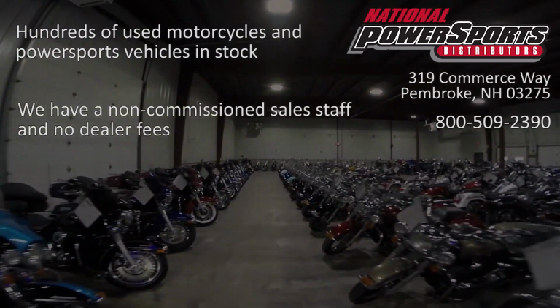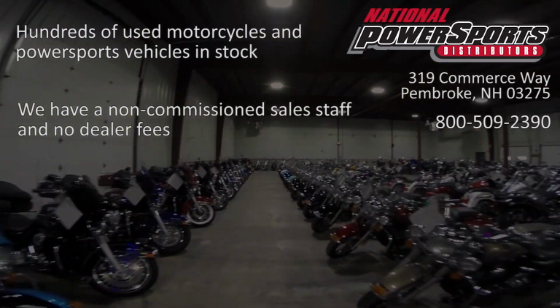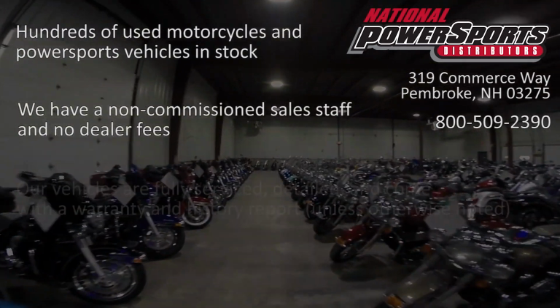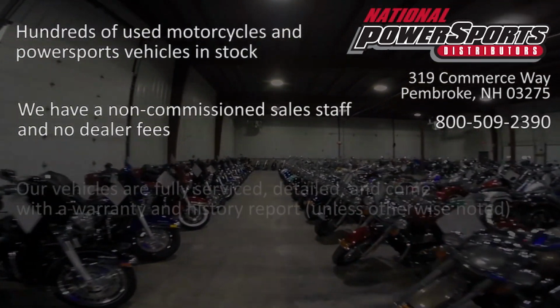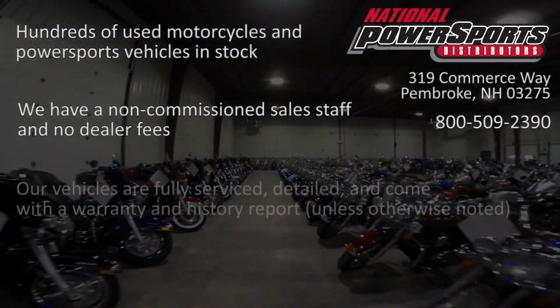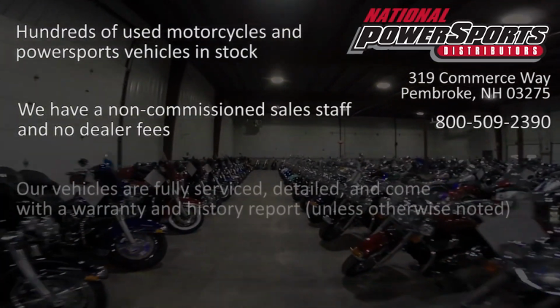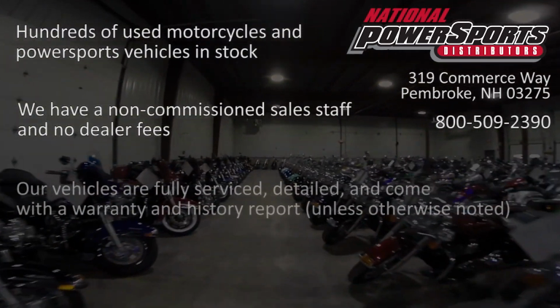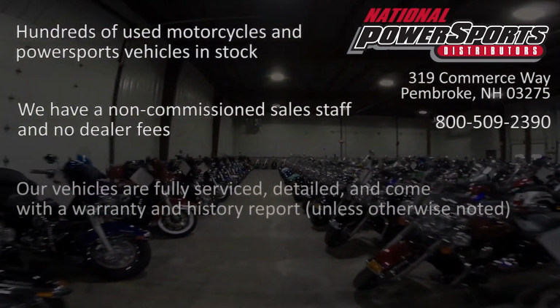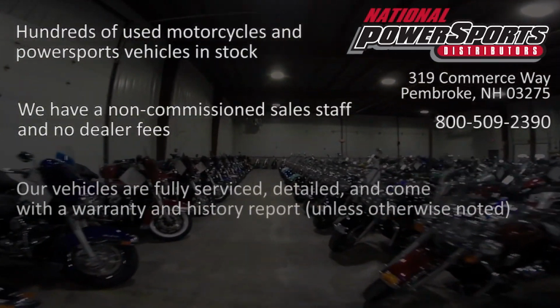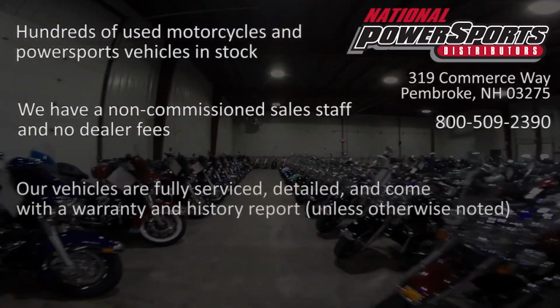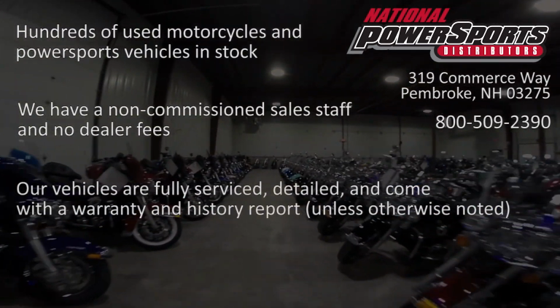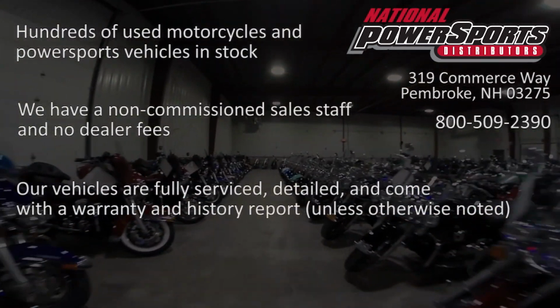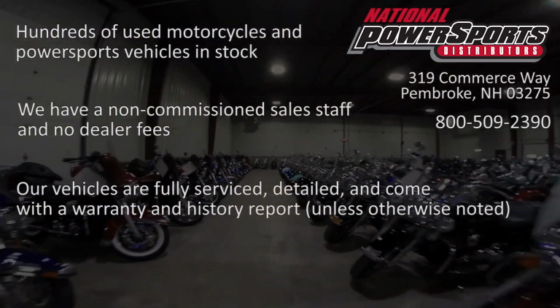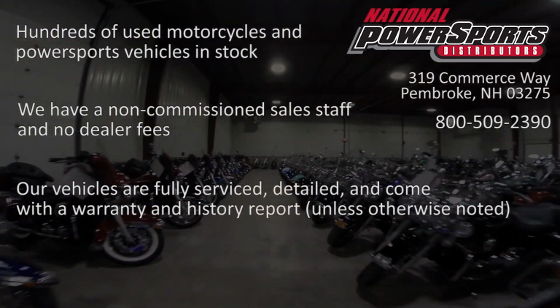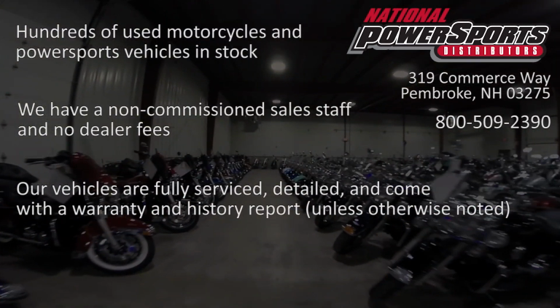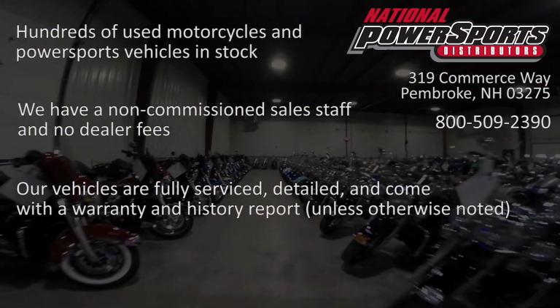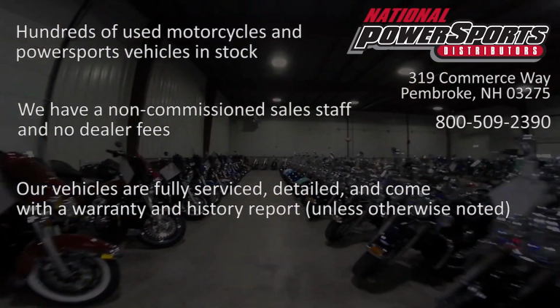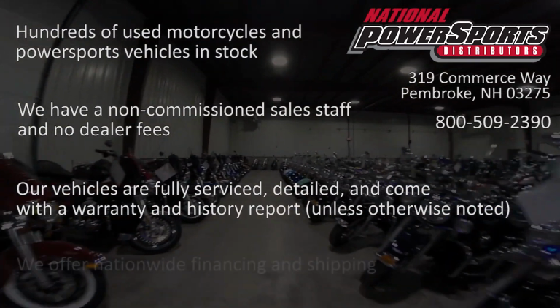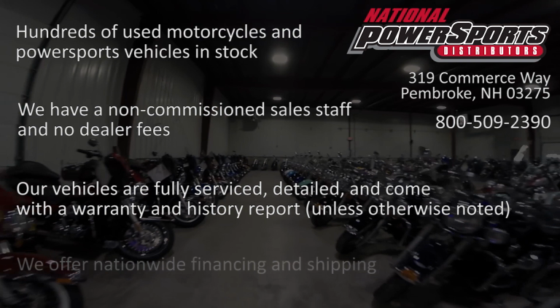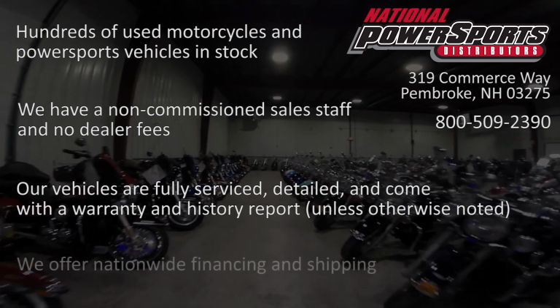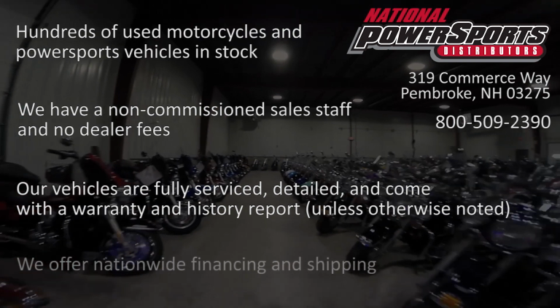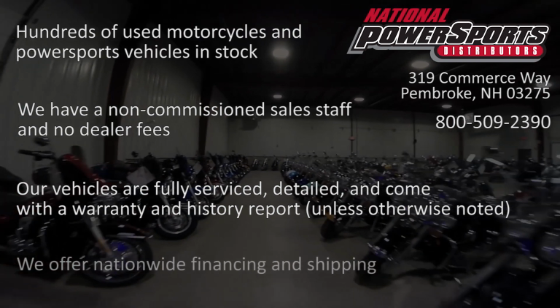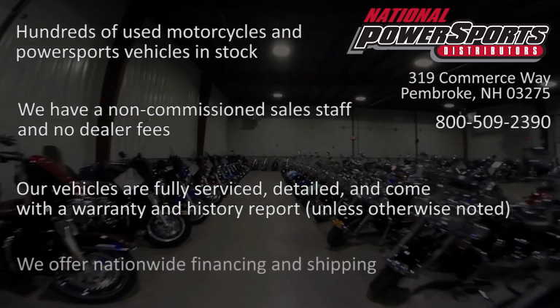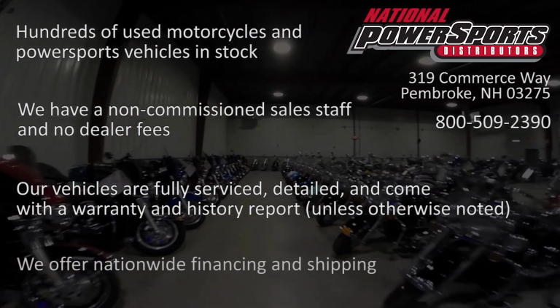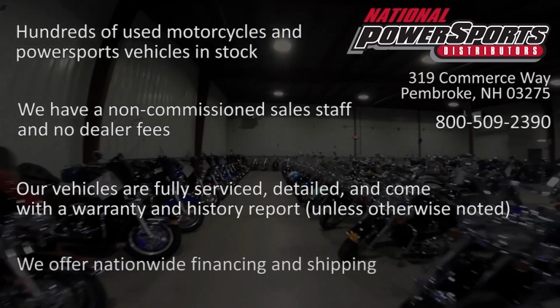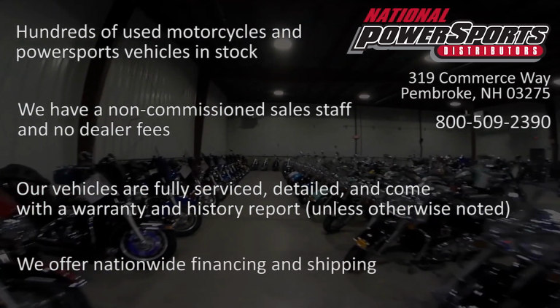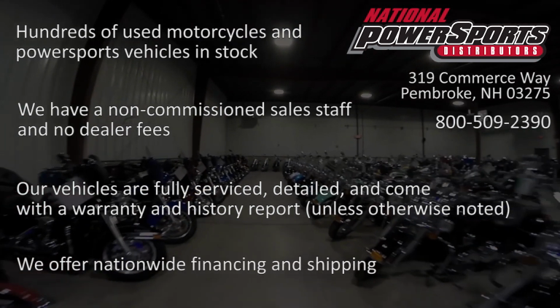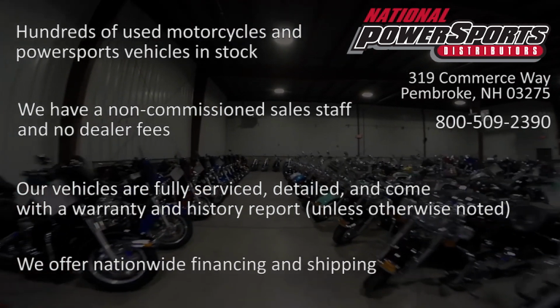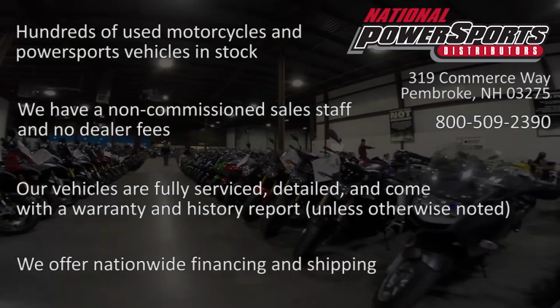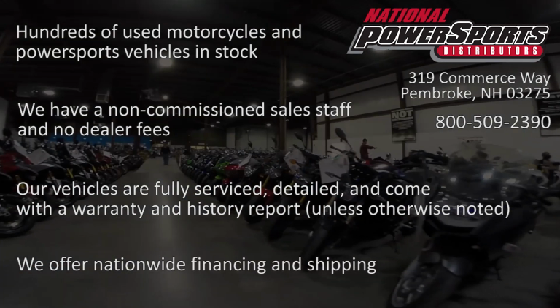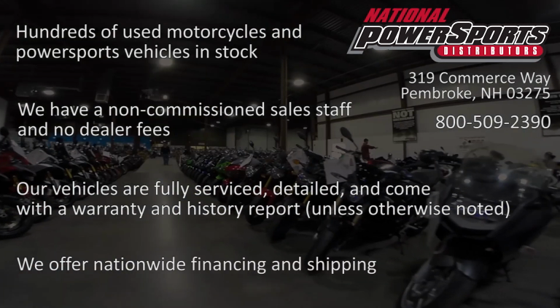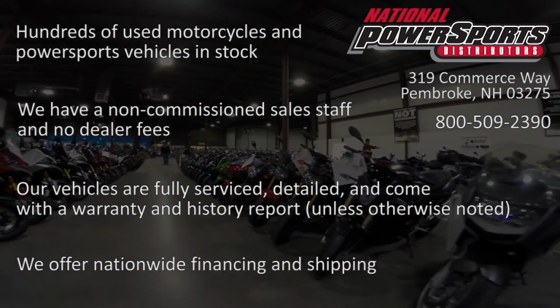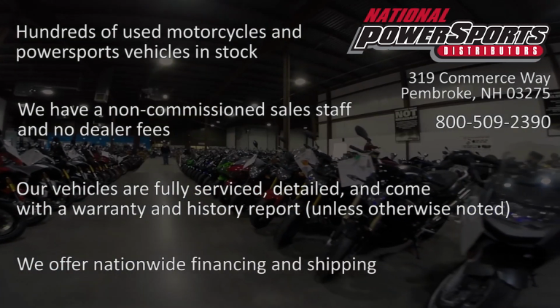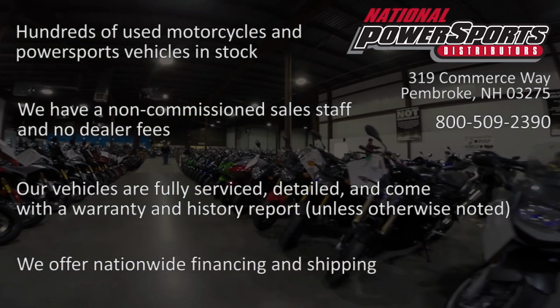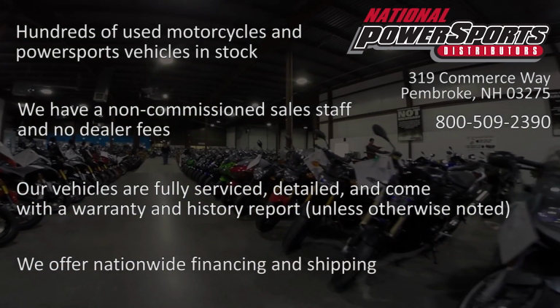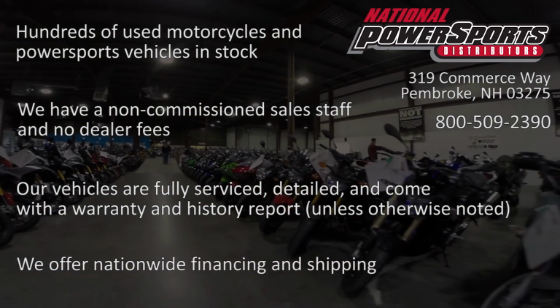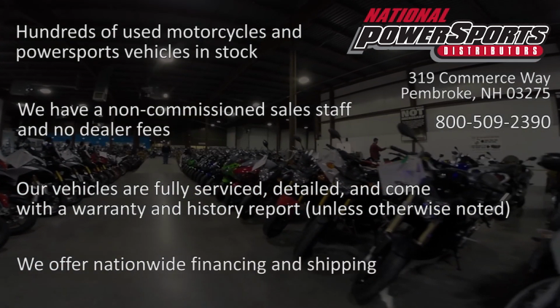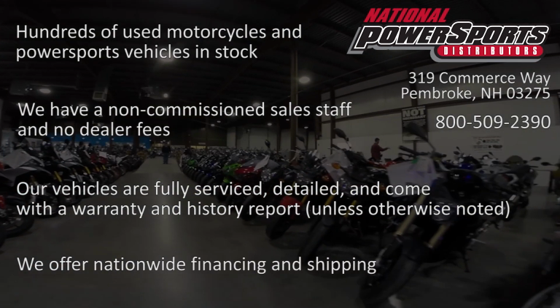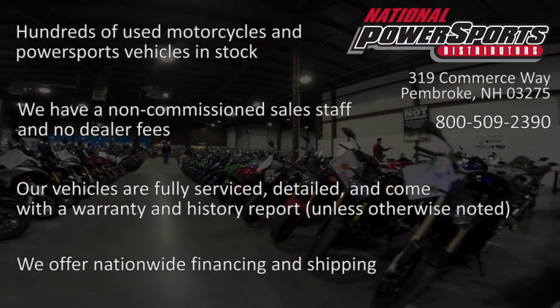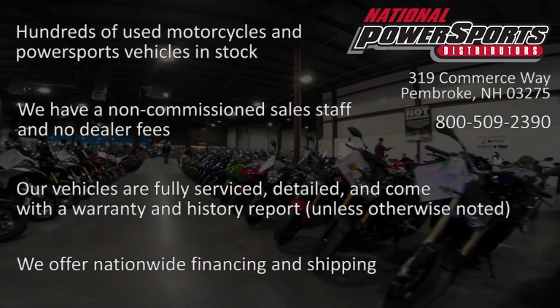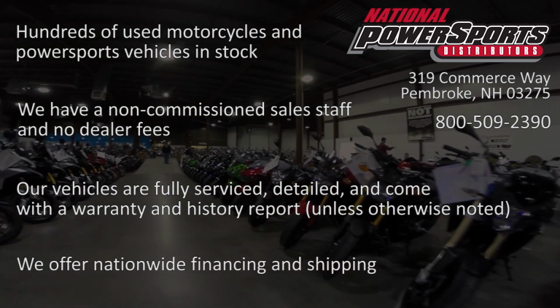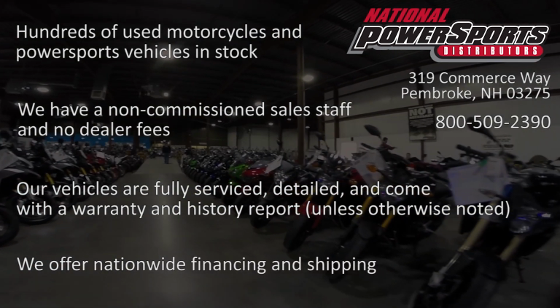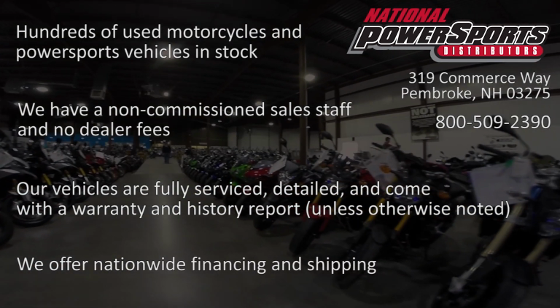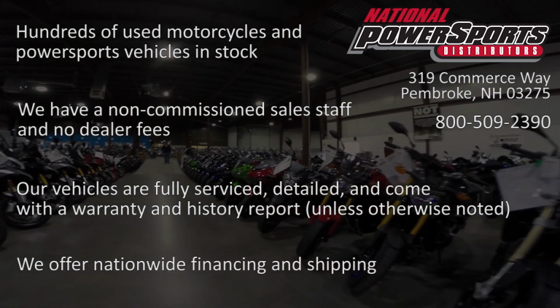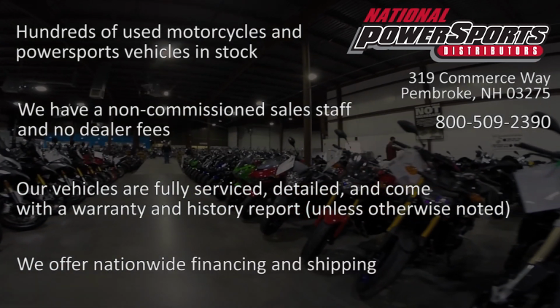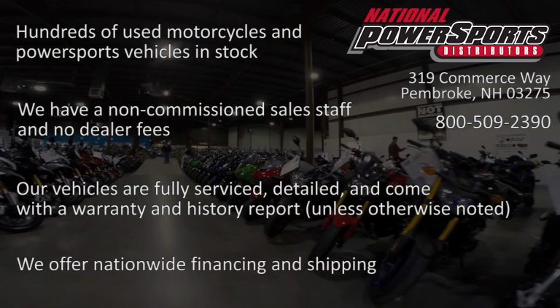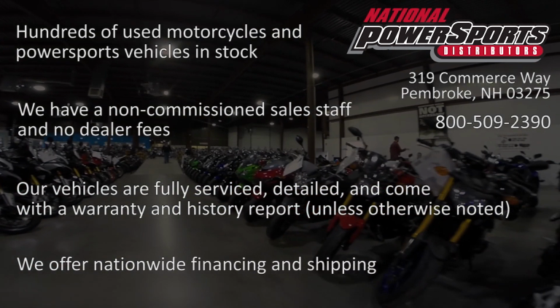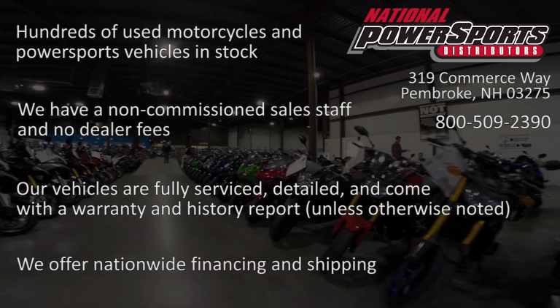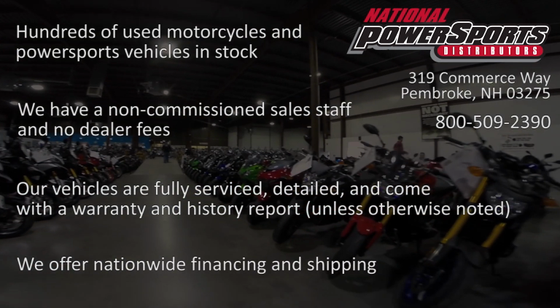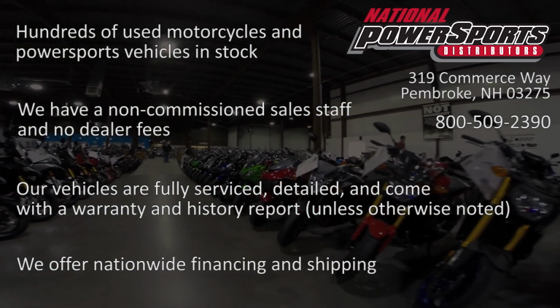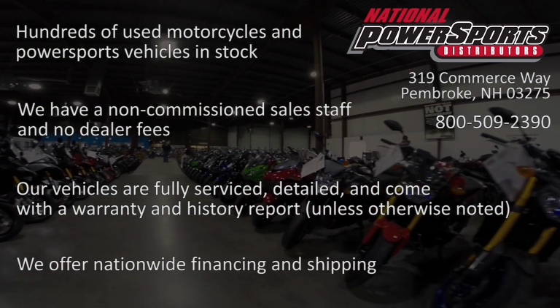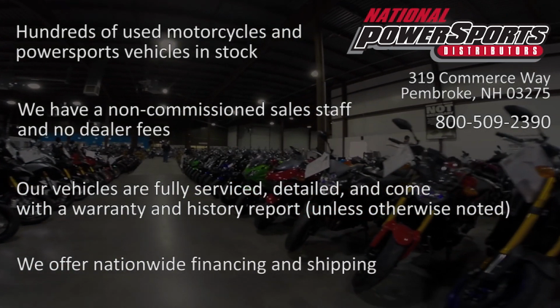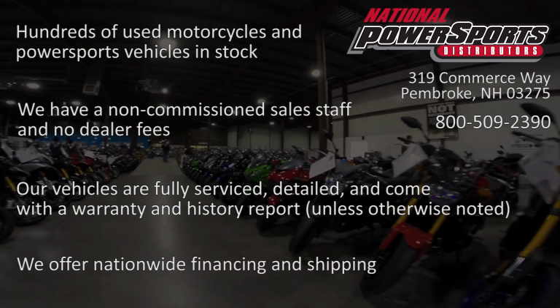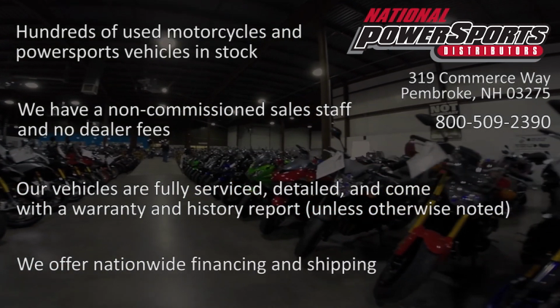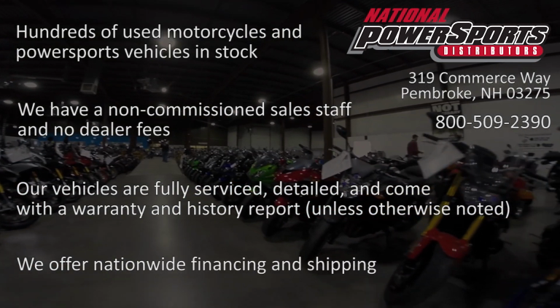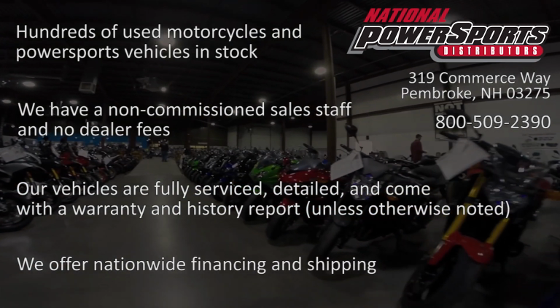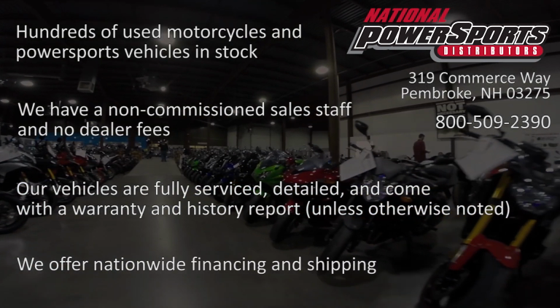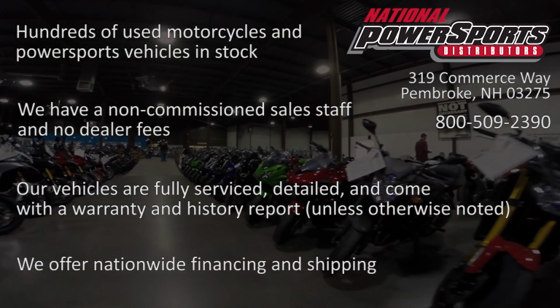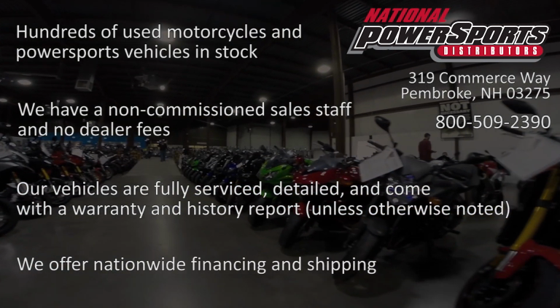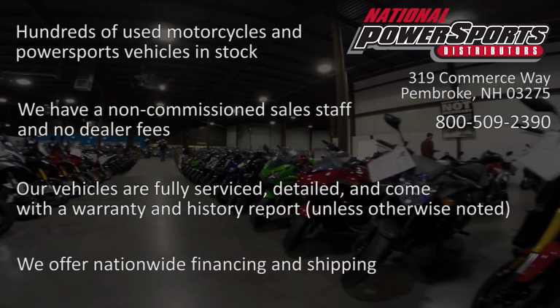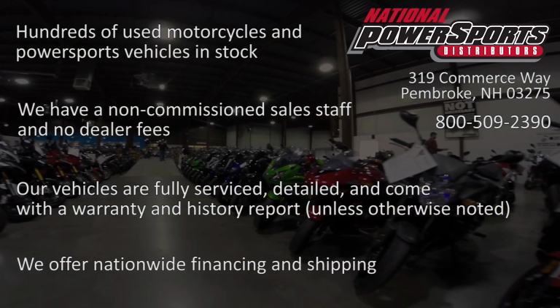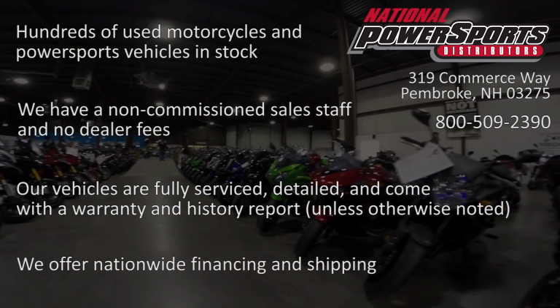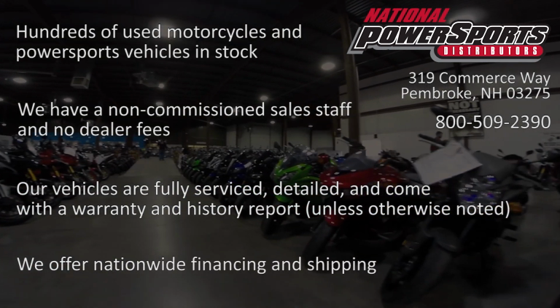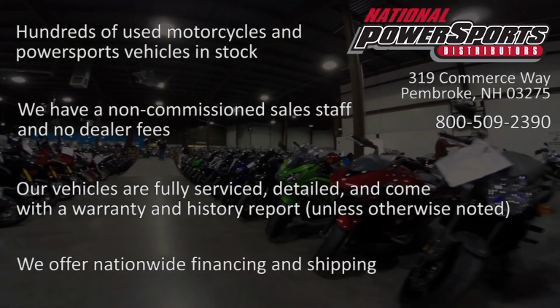We have also purchased a CycleCheck's Vehicle History Report. You can view this report by clicking on the link on the right side of the video. We'll see you soon.